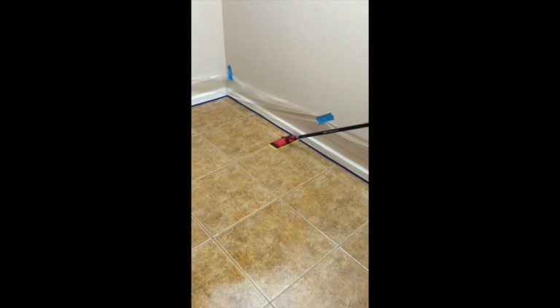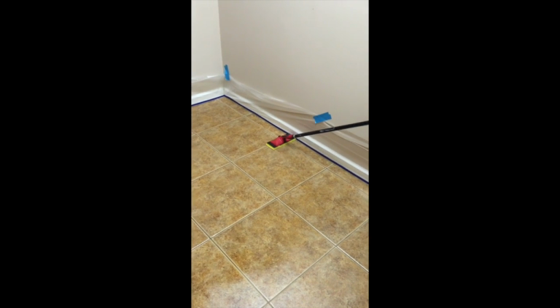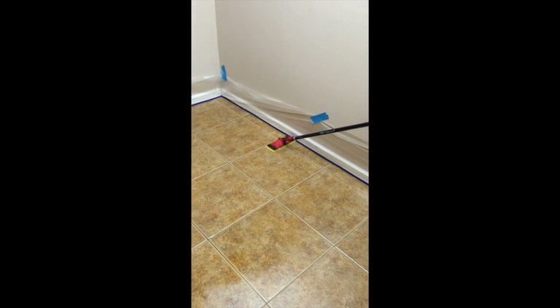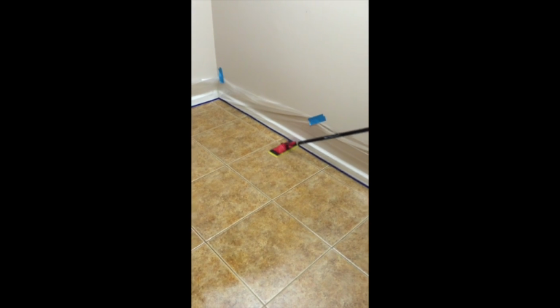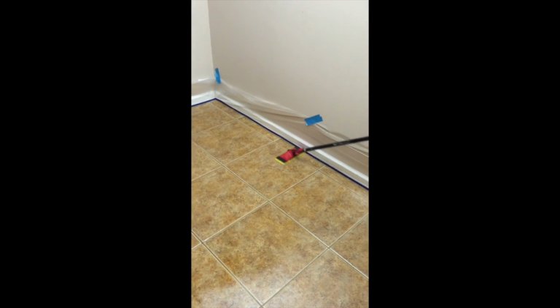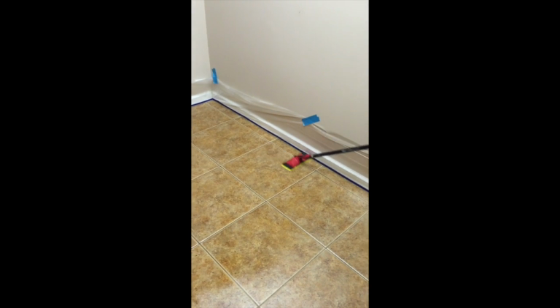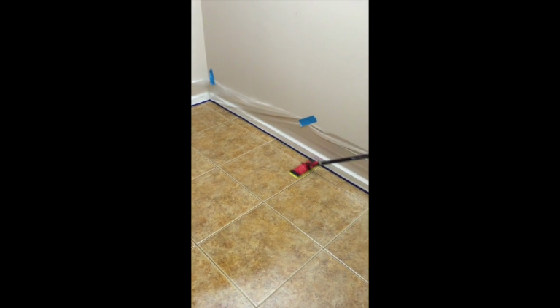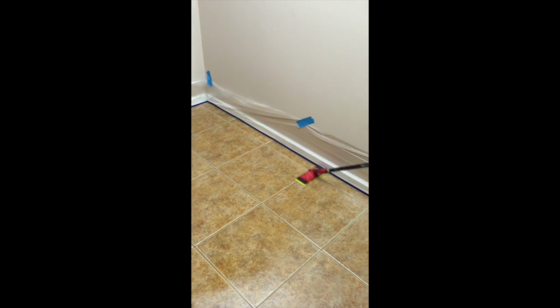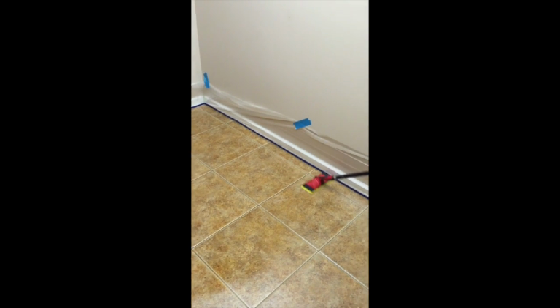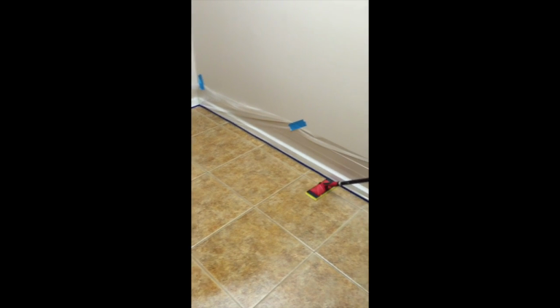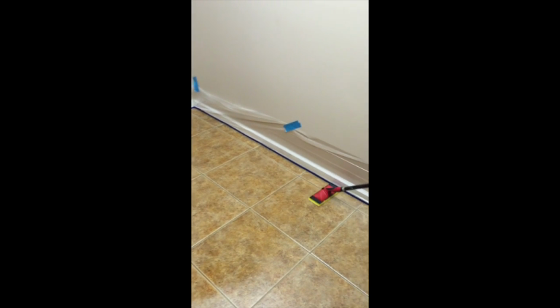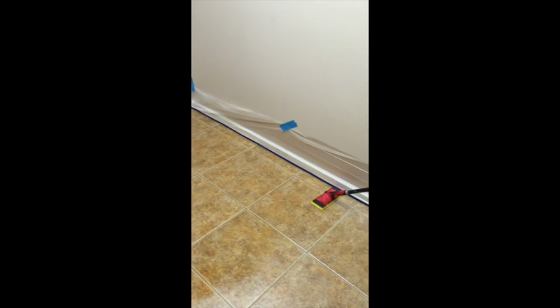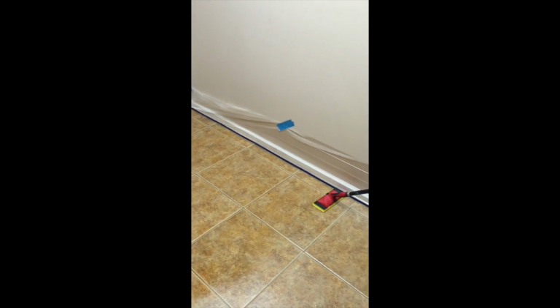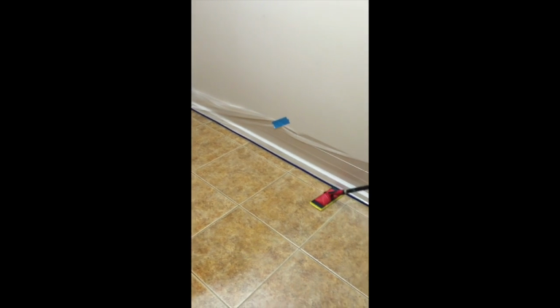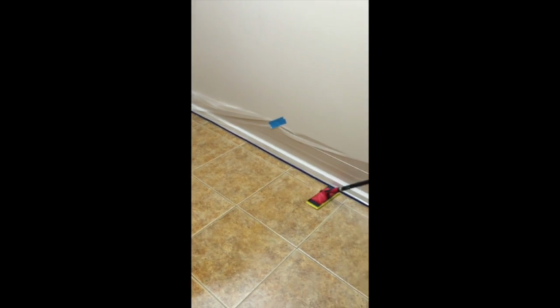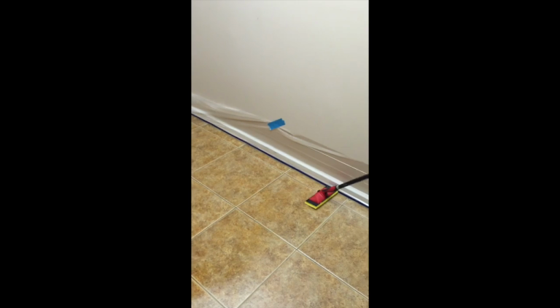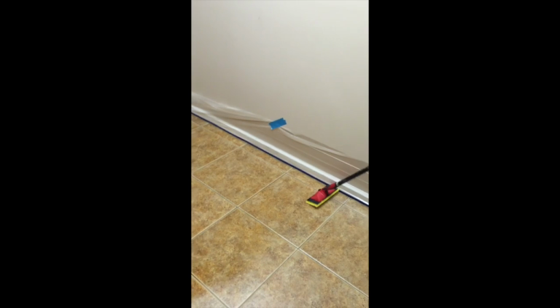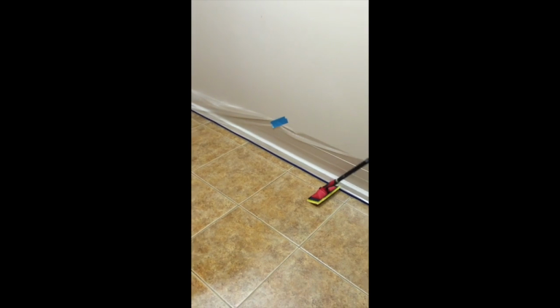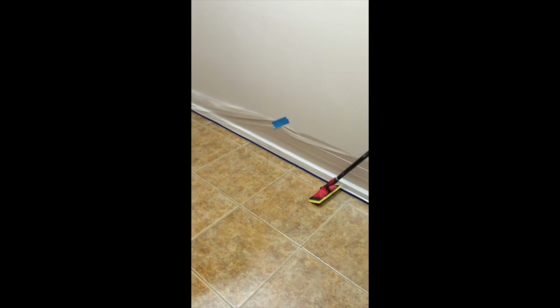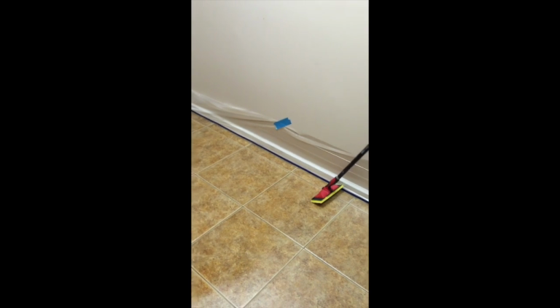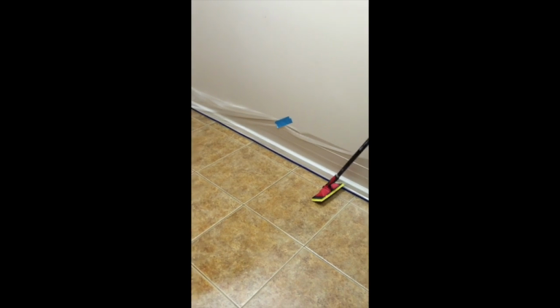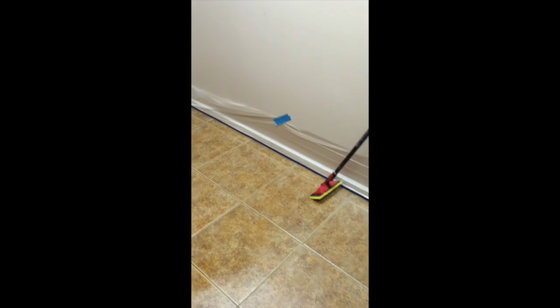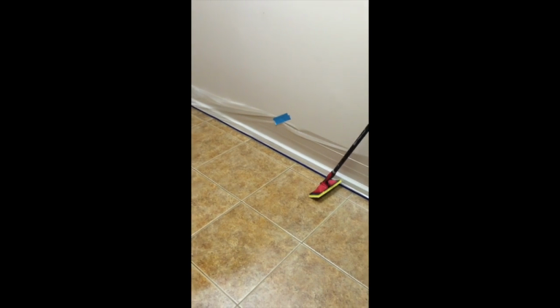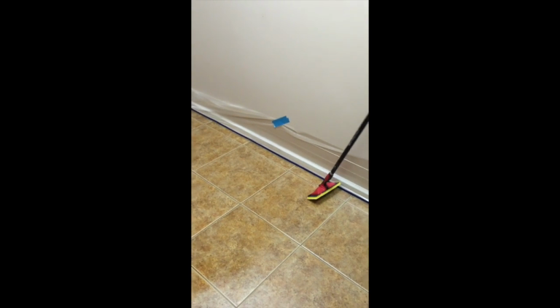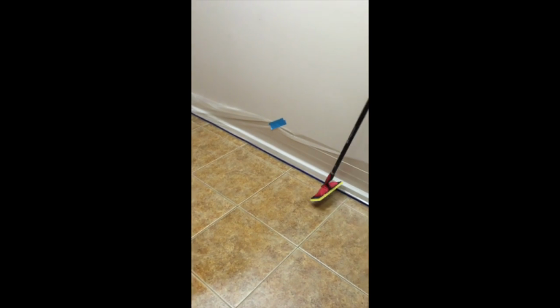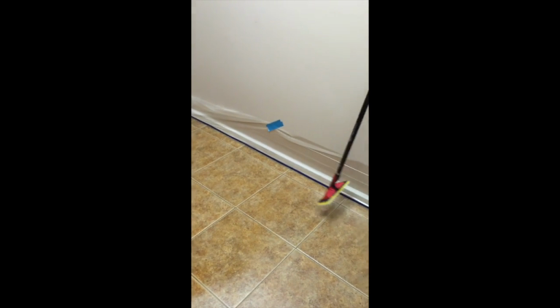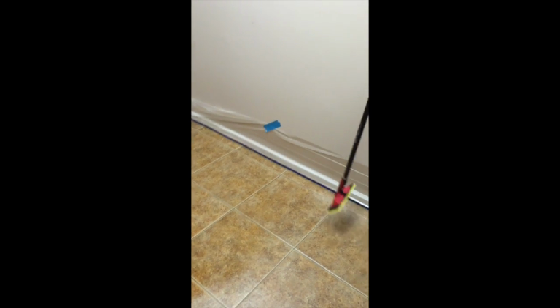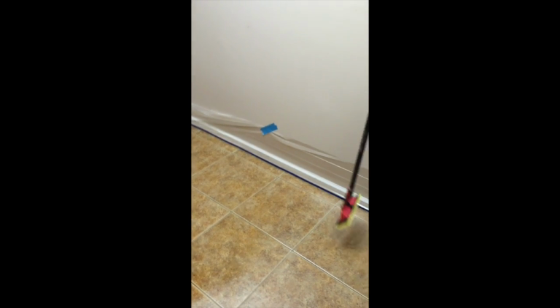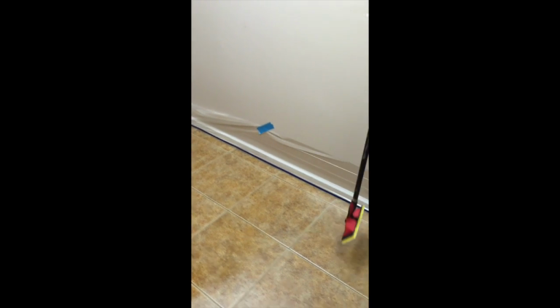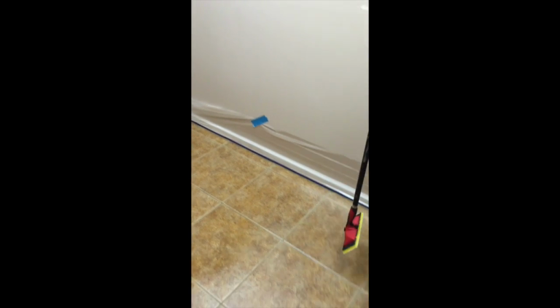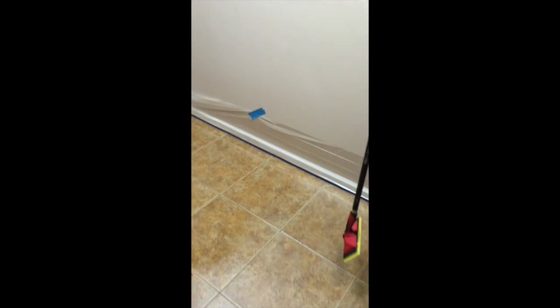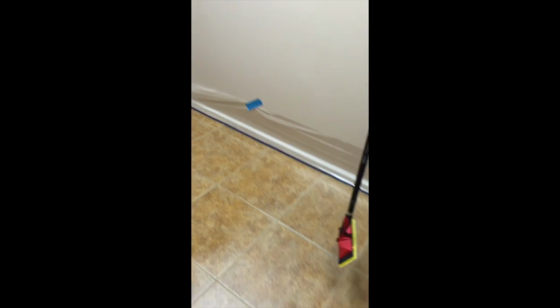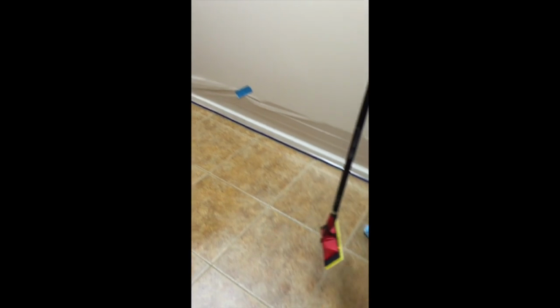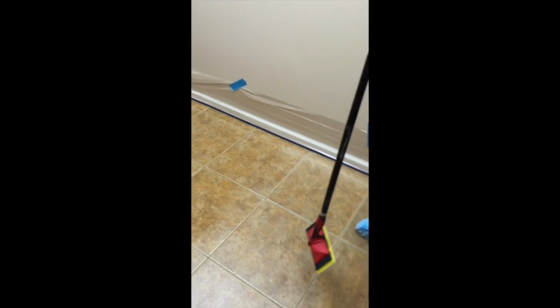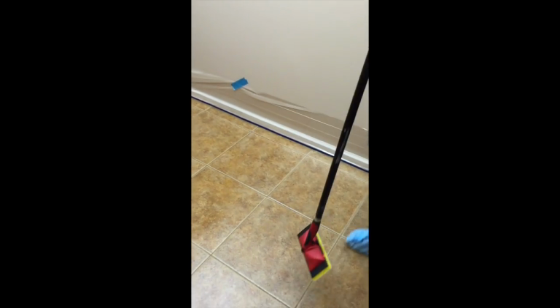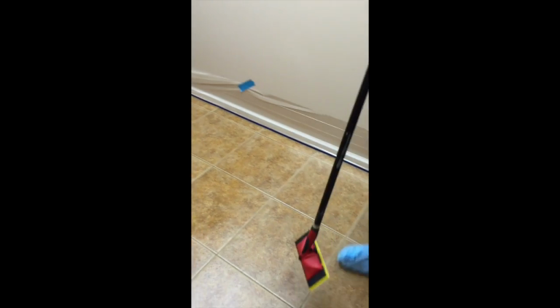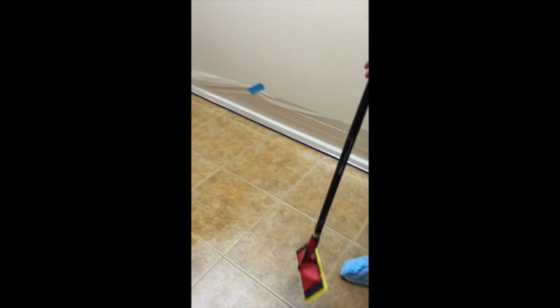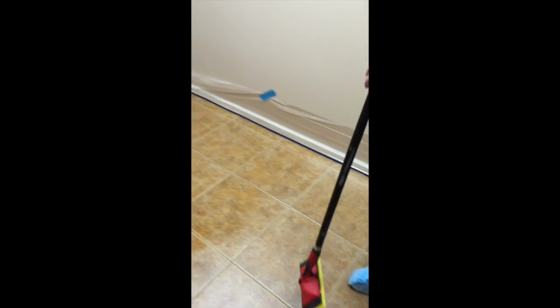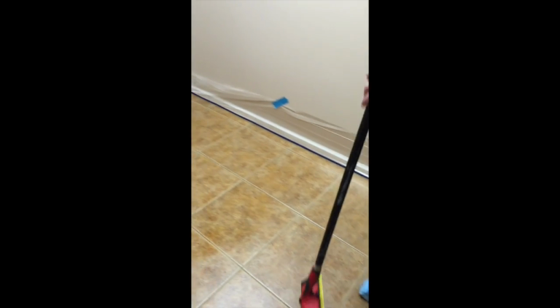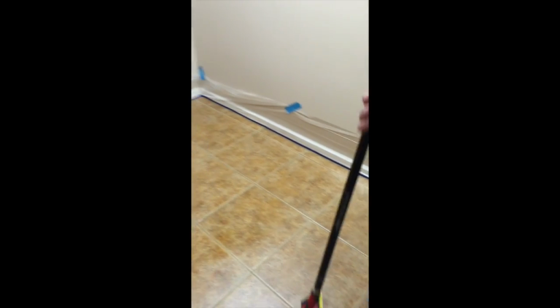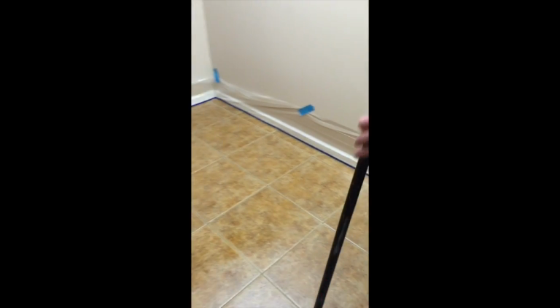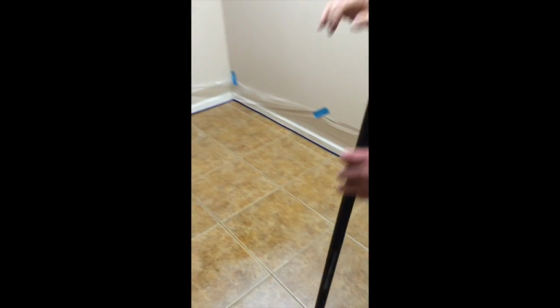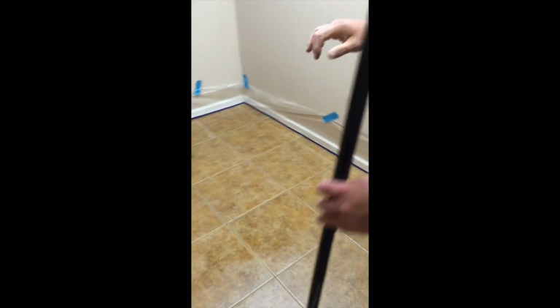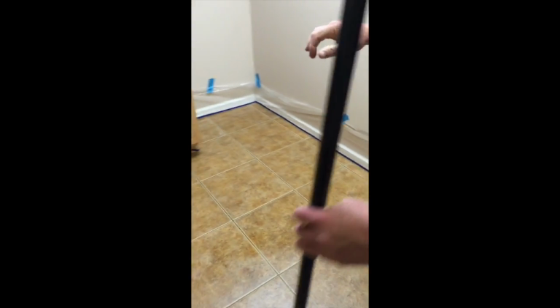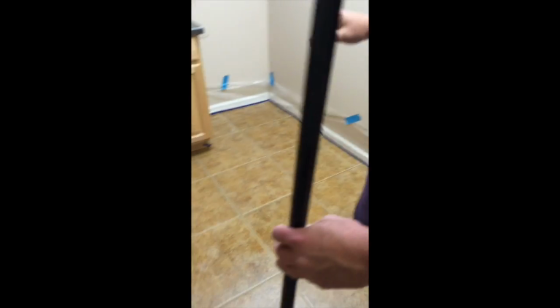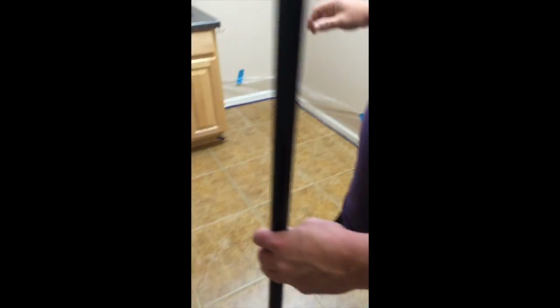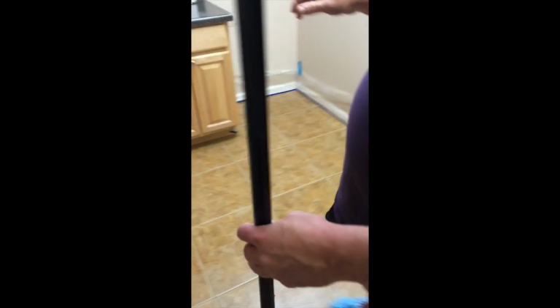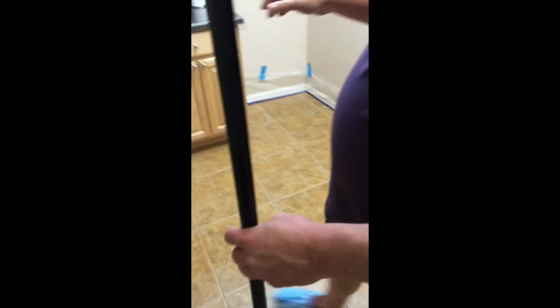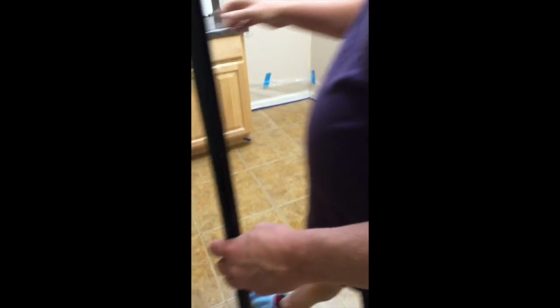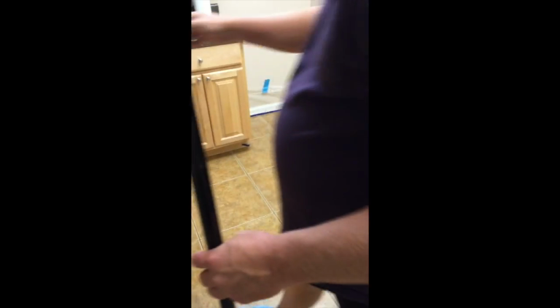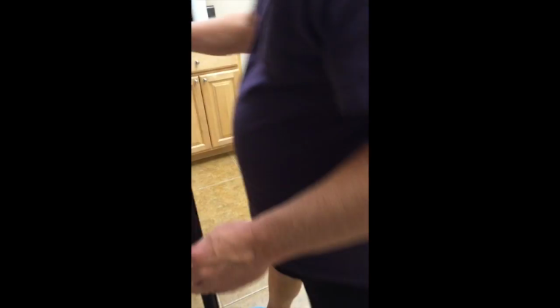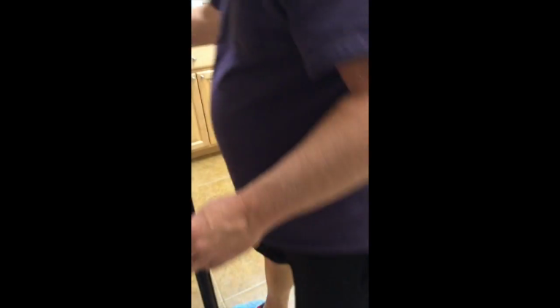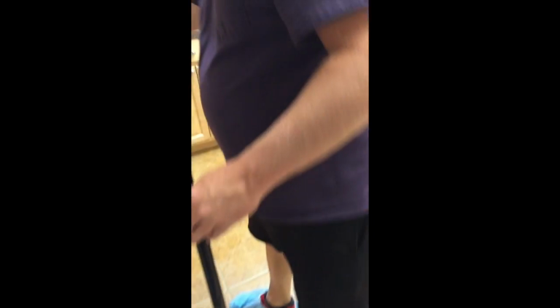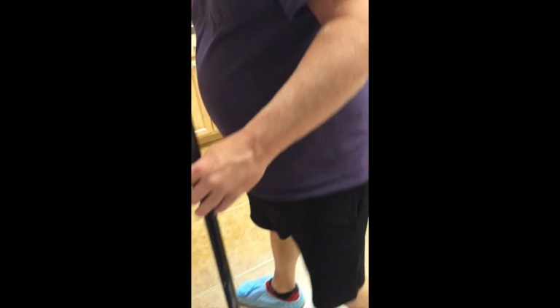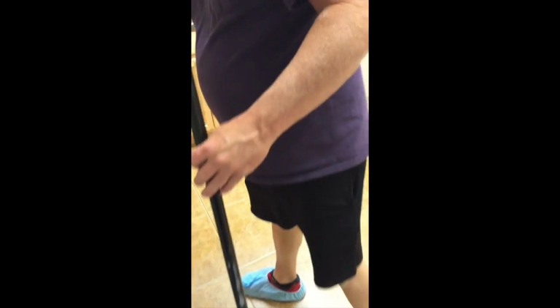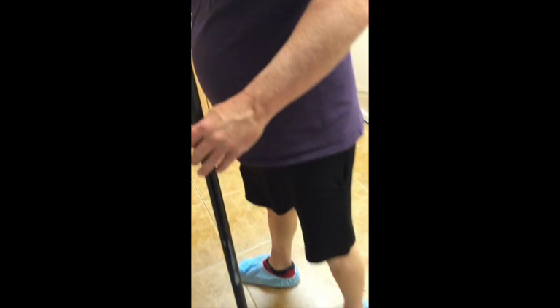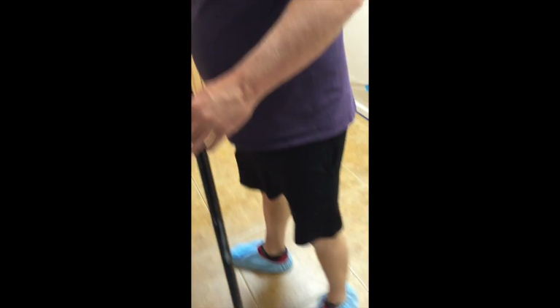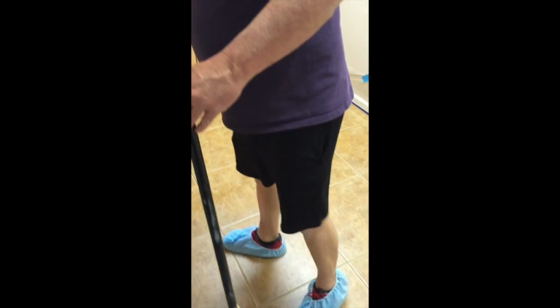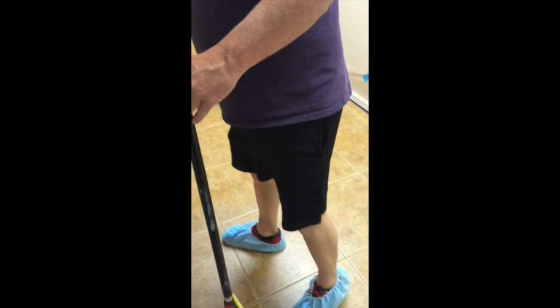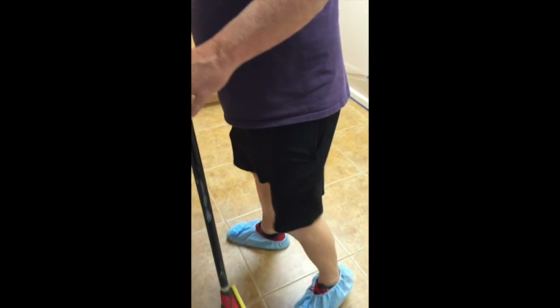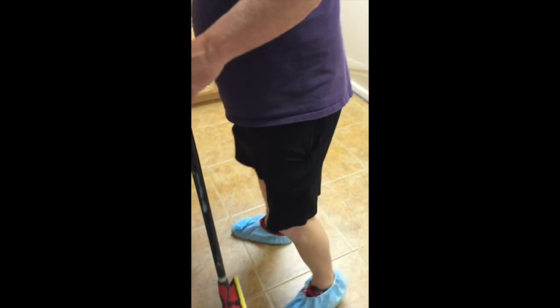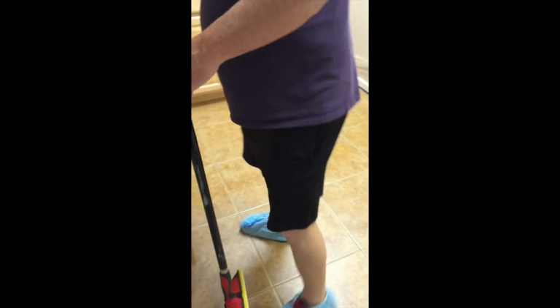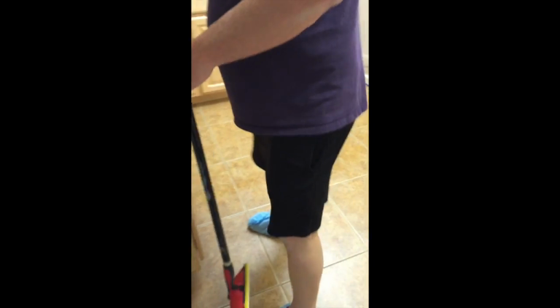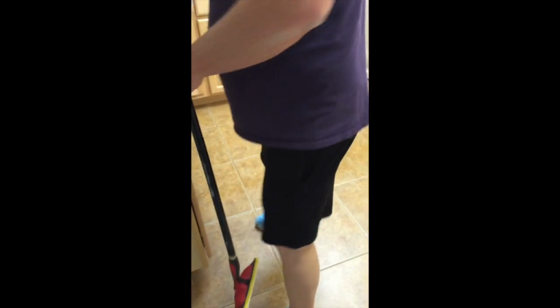You'll notice he stays with that same straight up and straight back pattern. That's a good way to make sure you've covered everything.